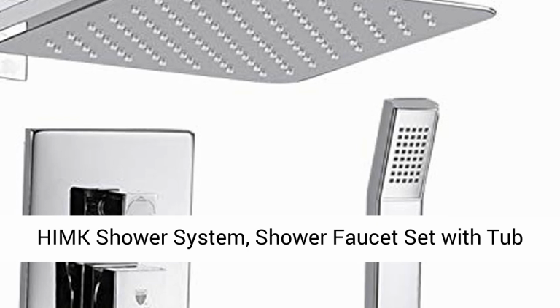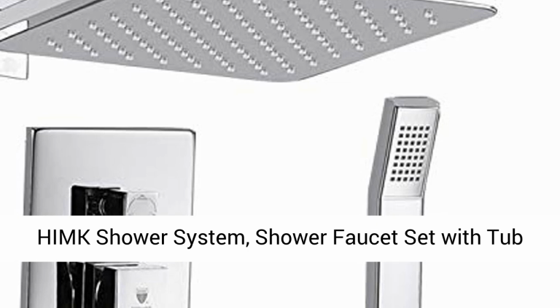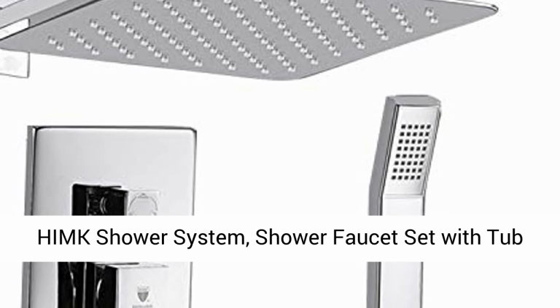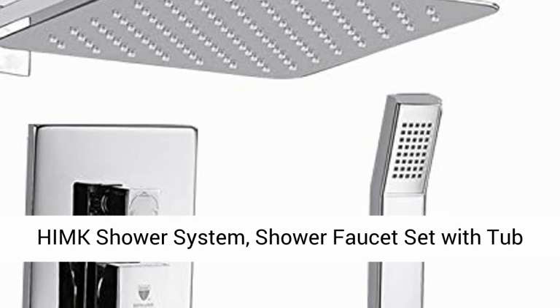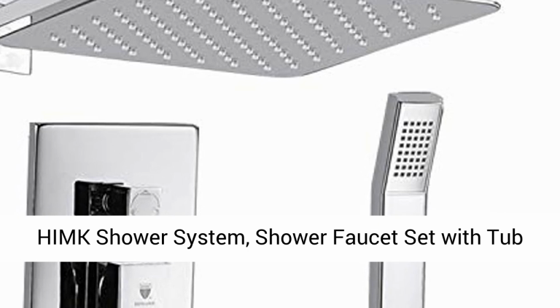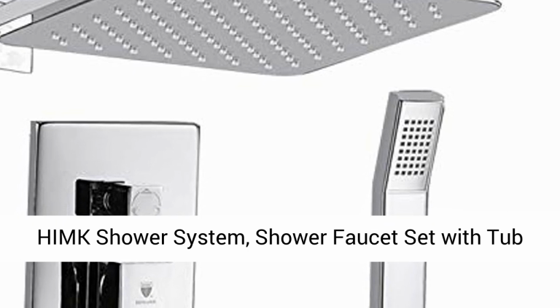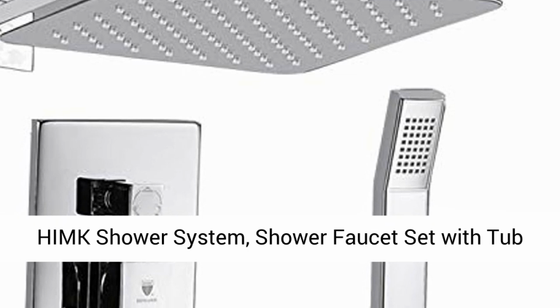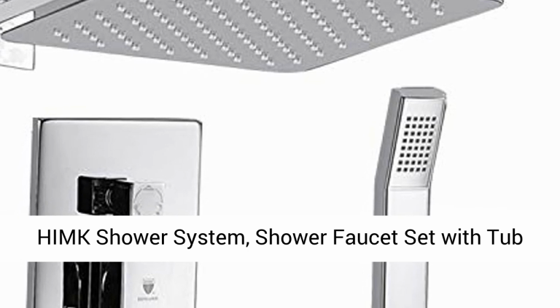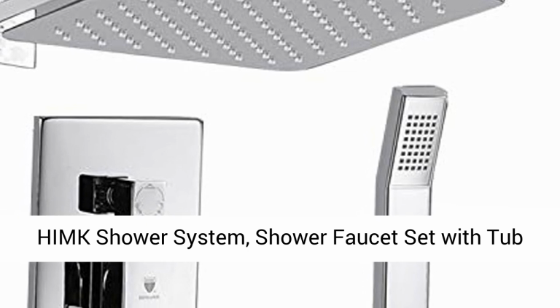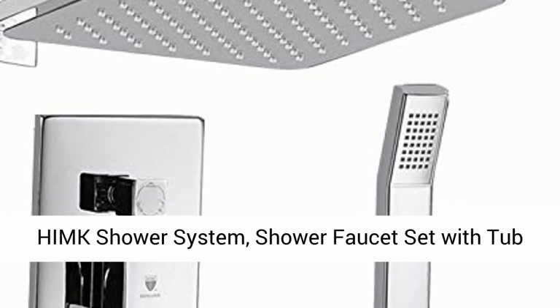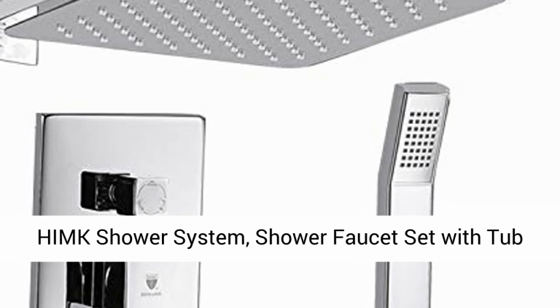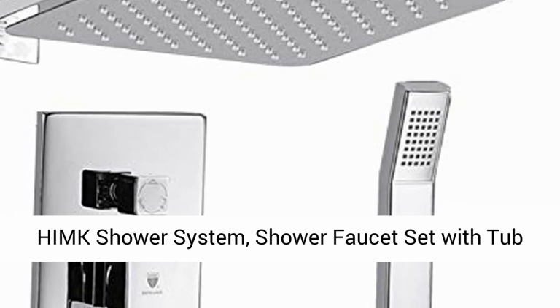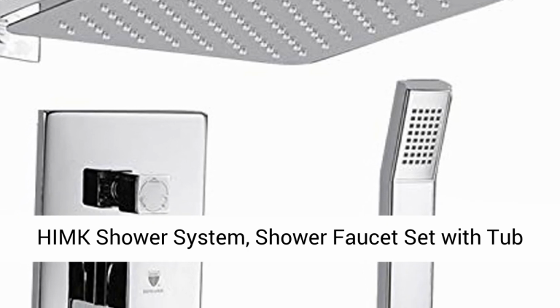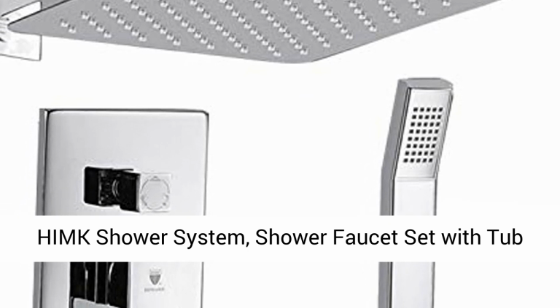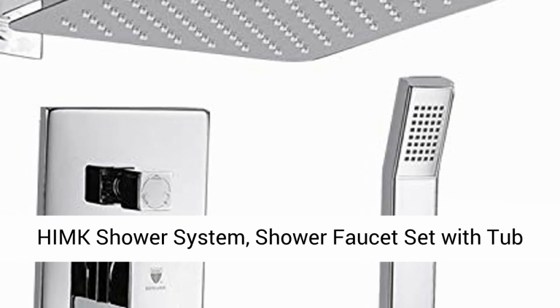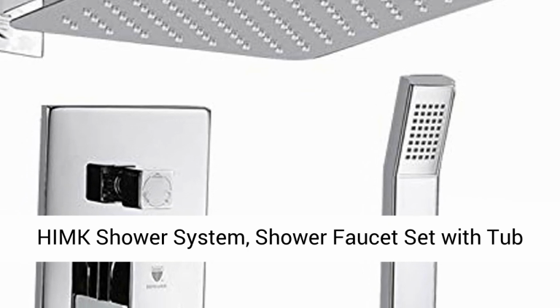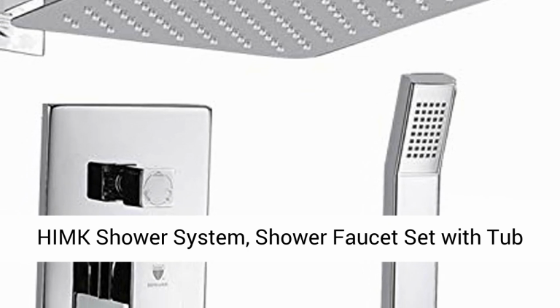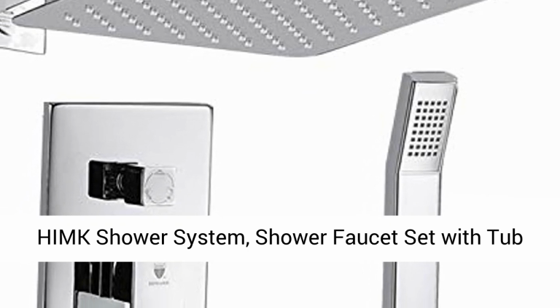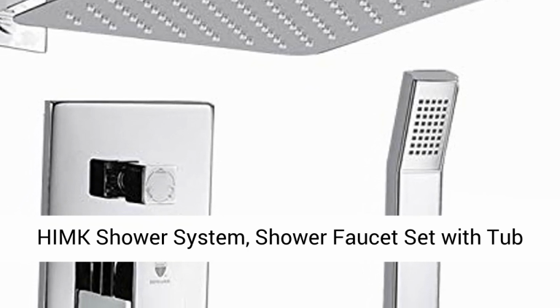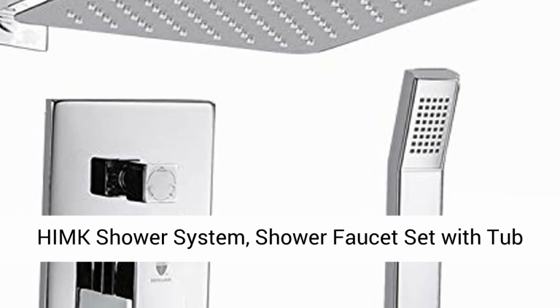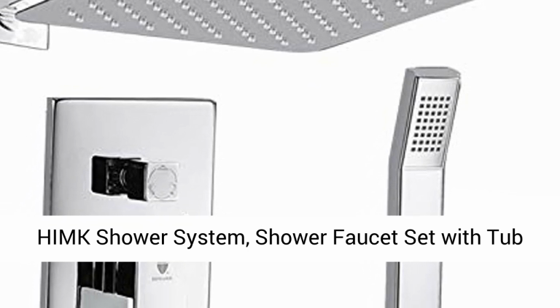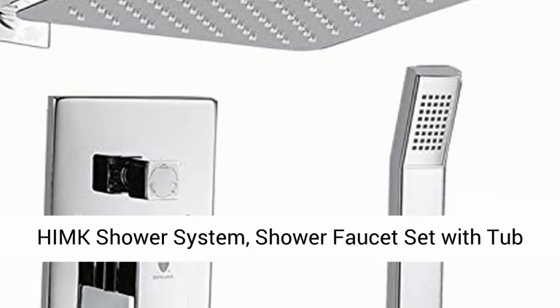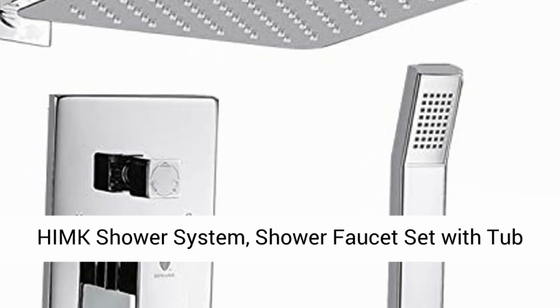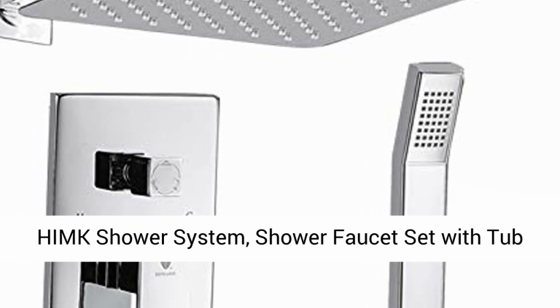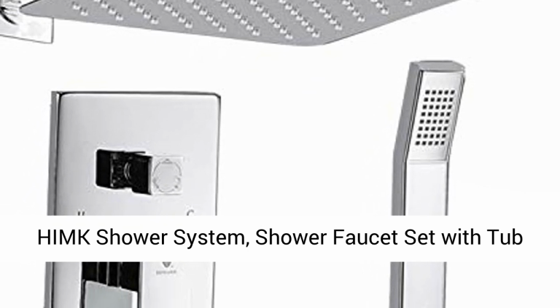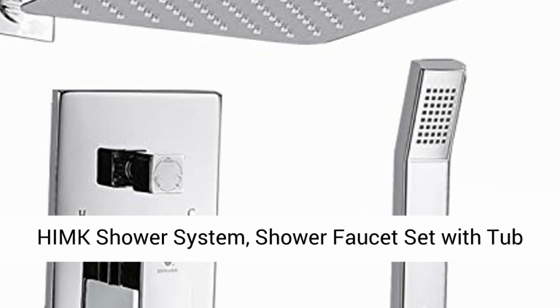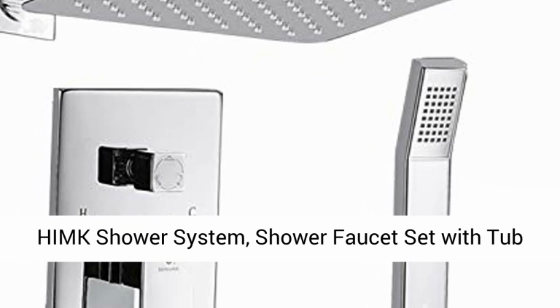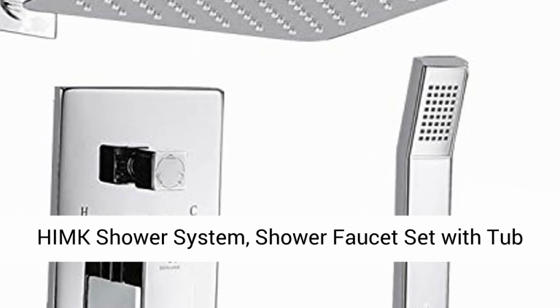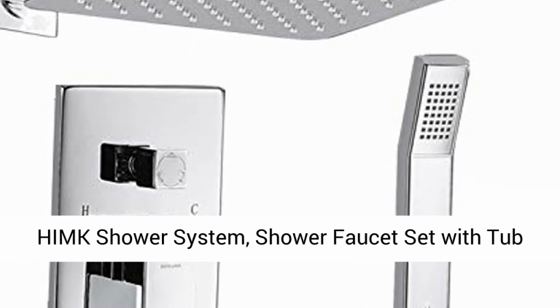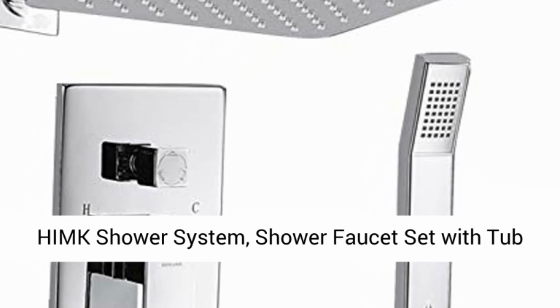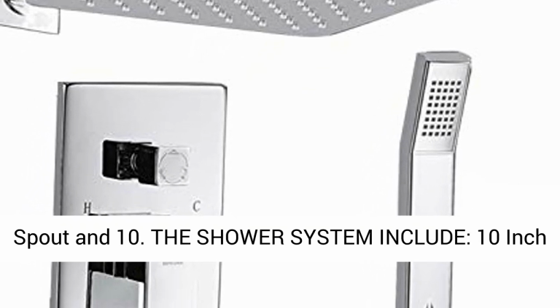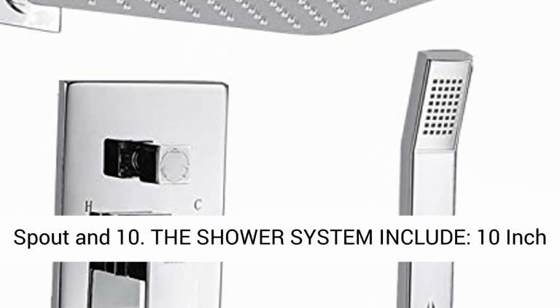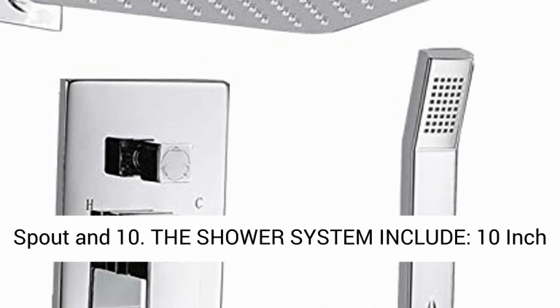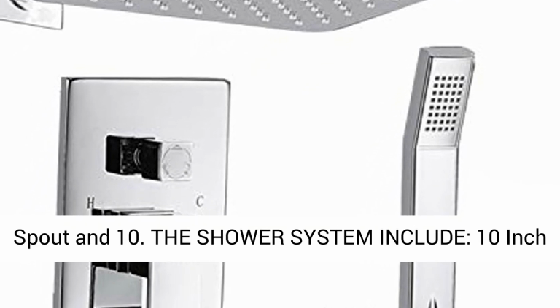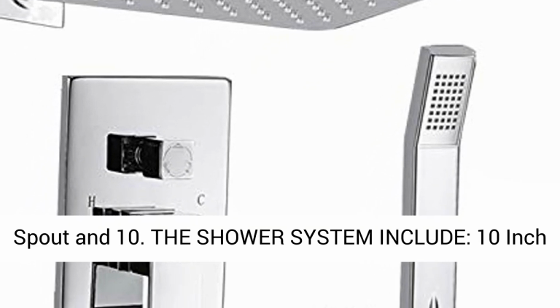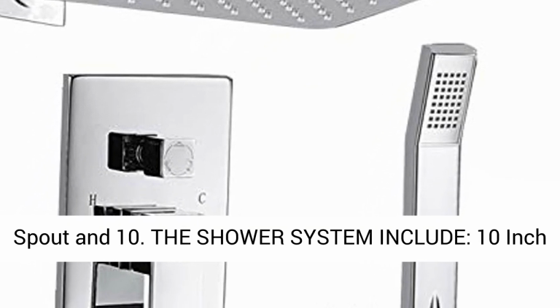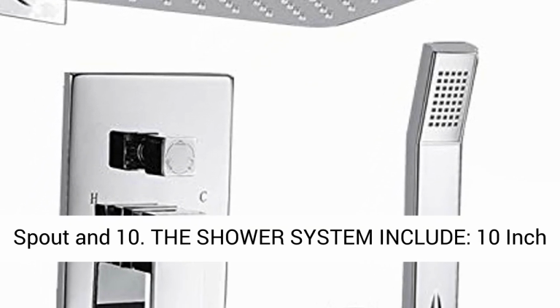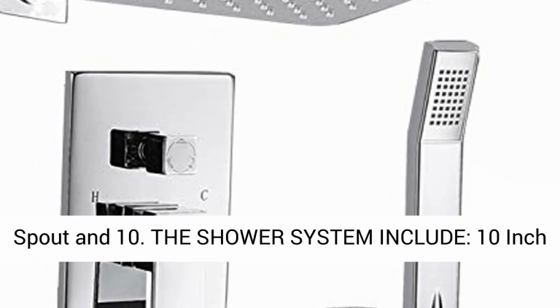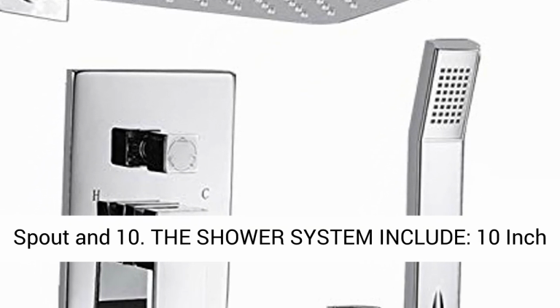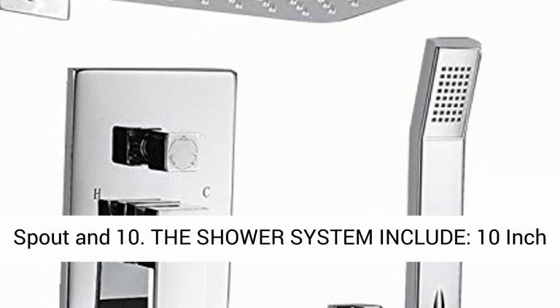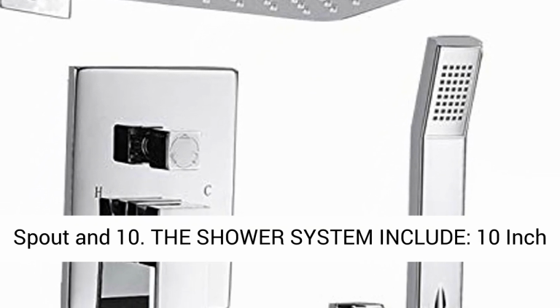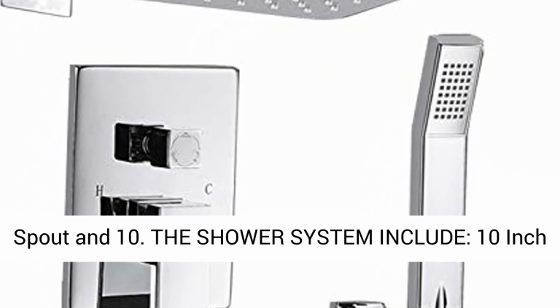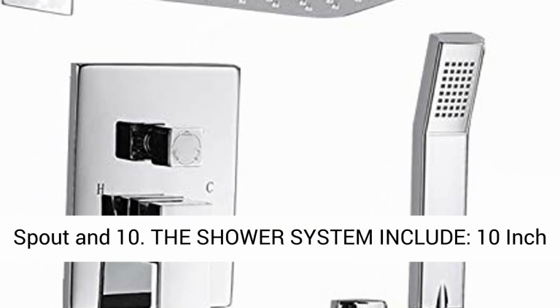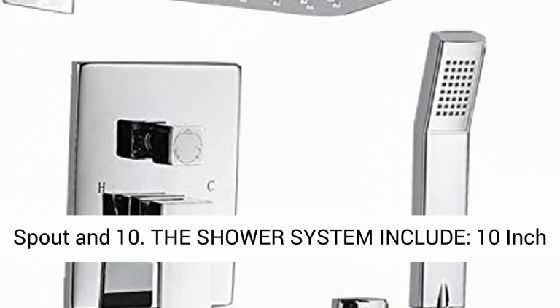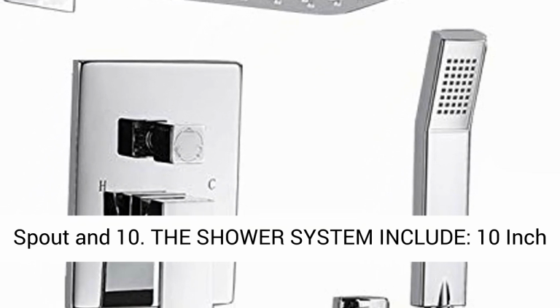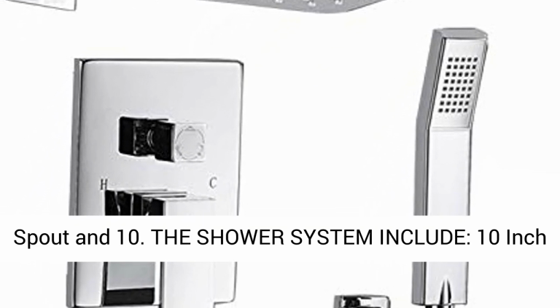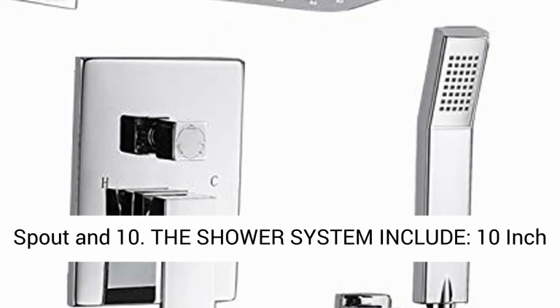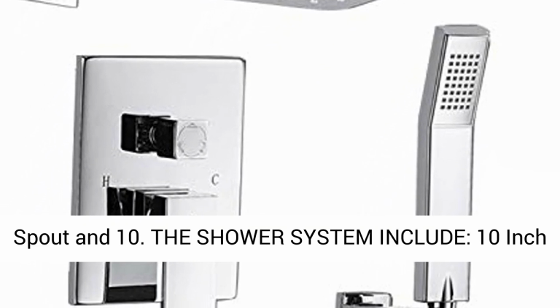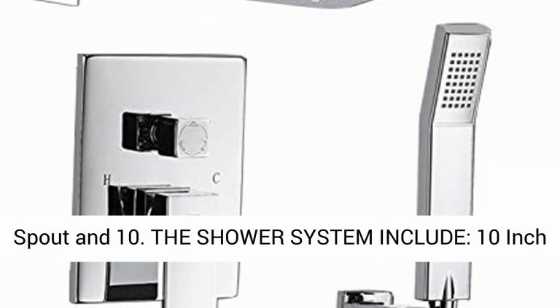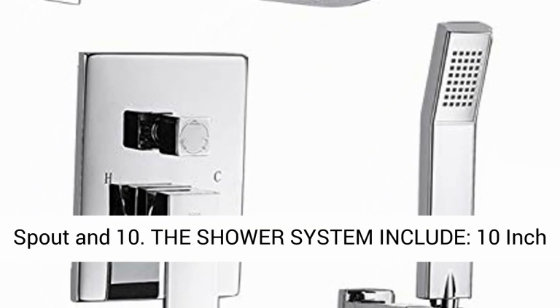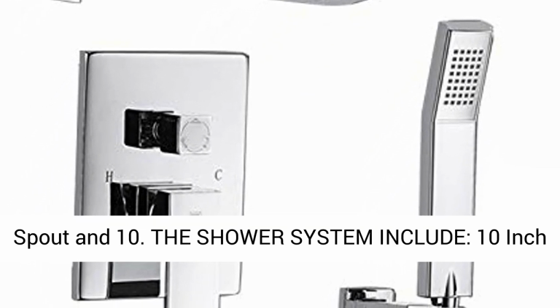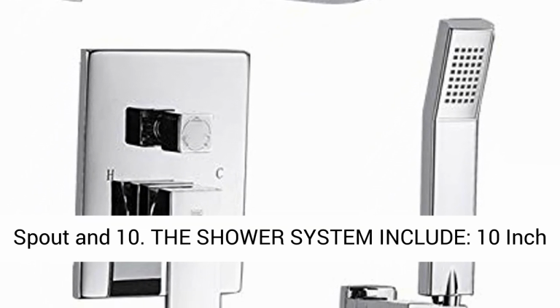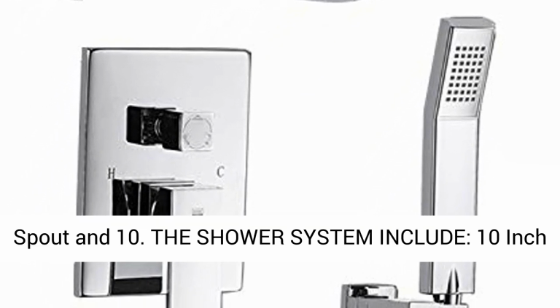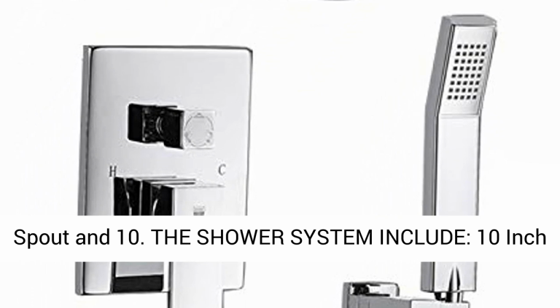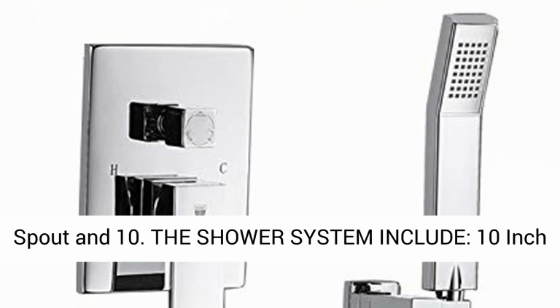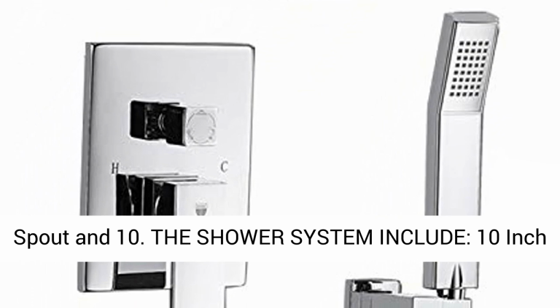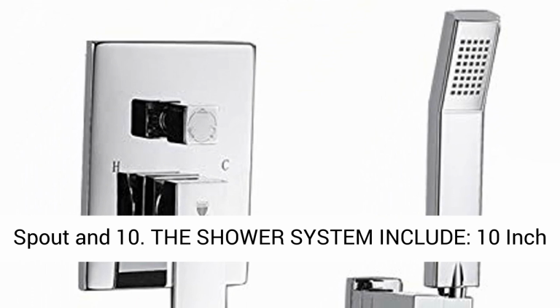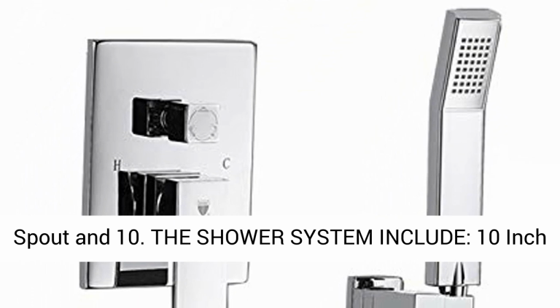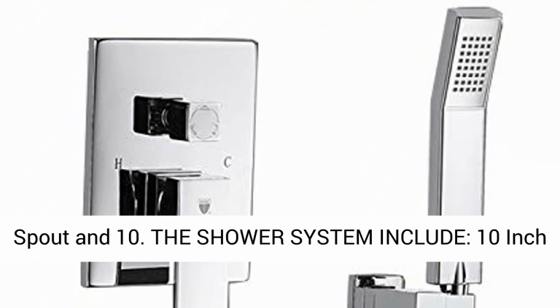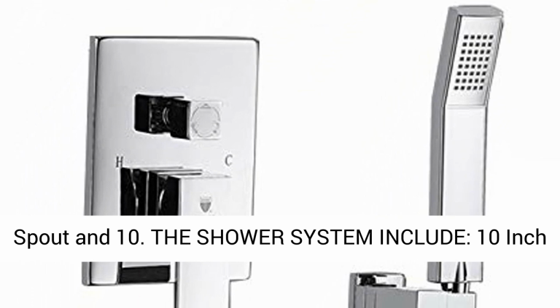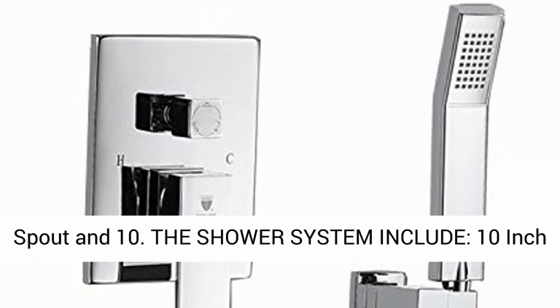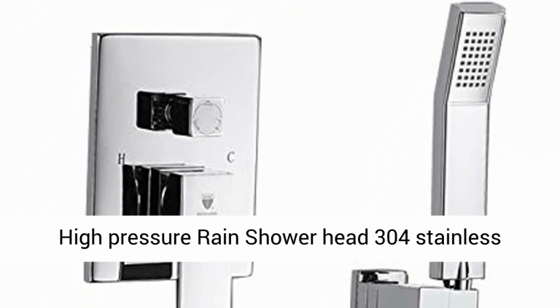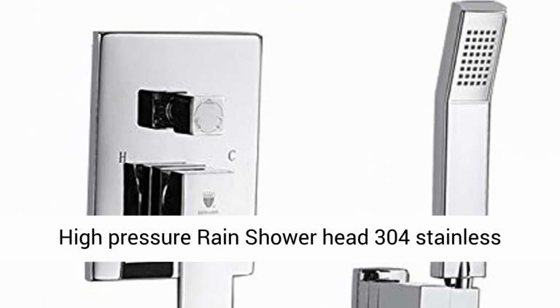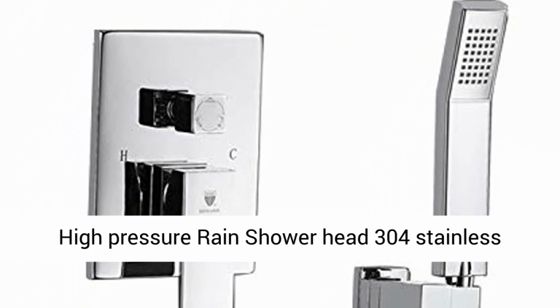HIMK Shower System — Shower Faucet Set with Tub Spout. The shower system includes the following components.